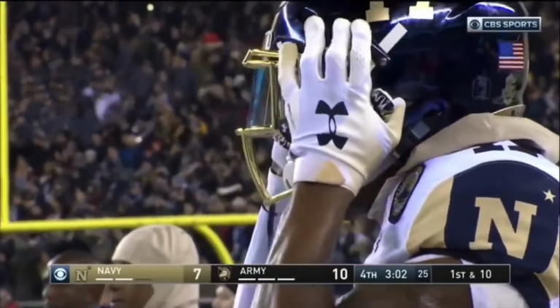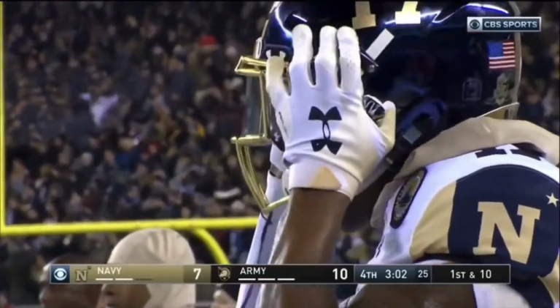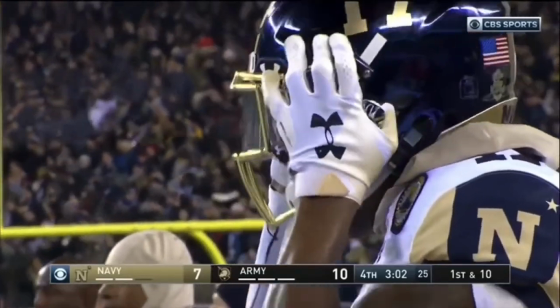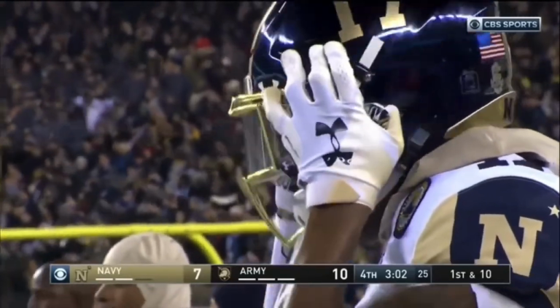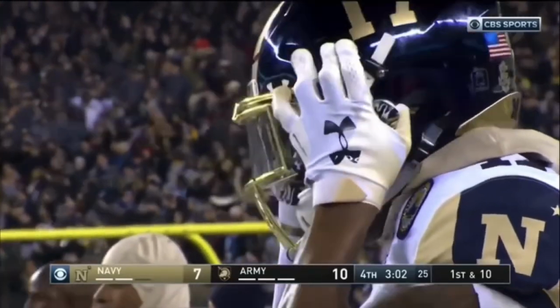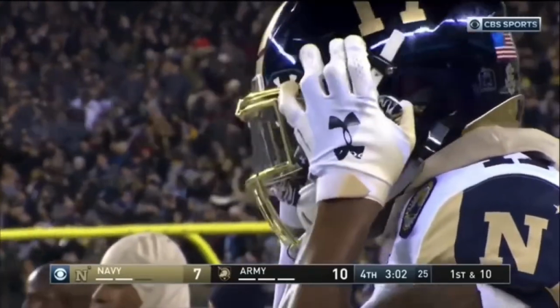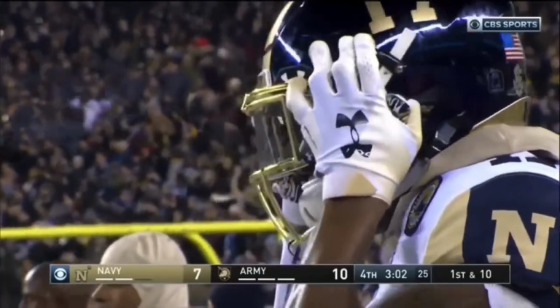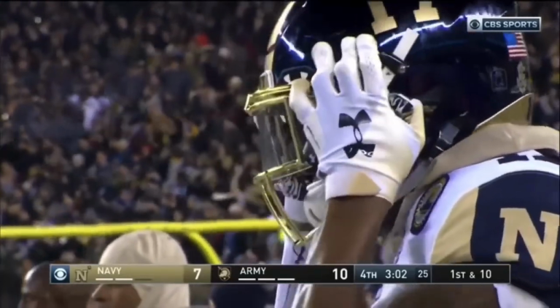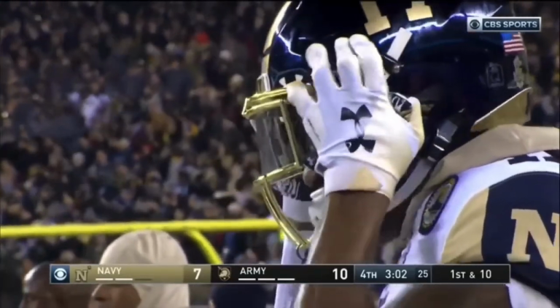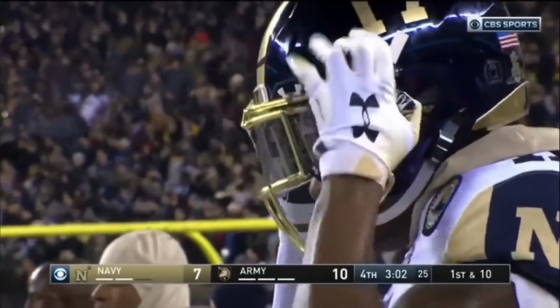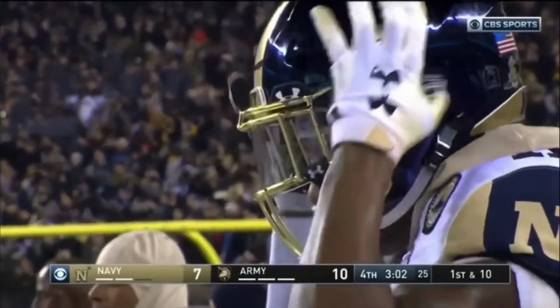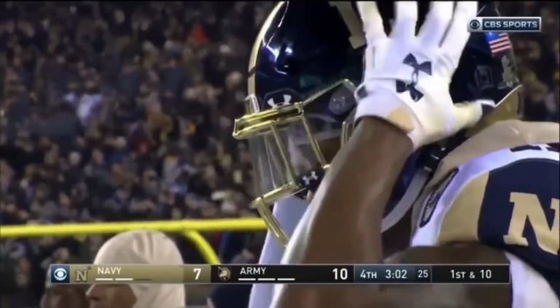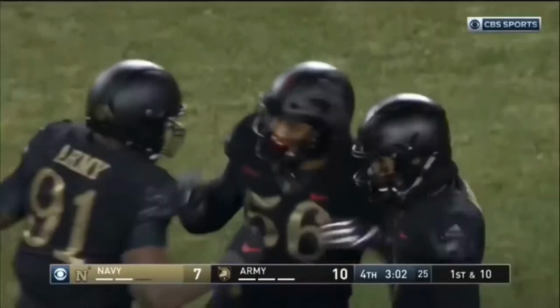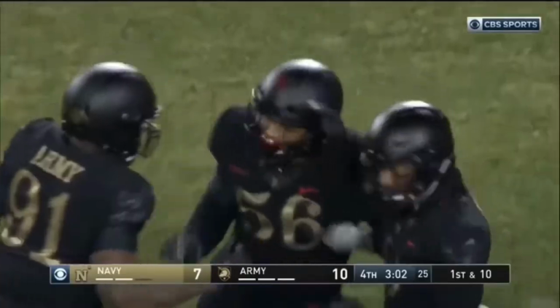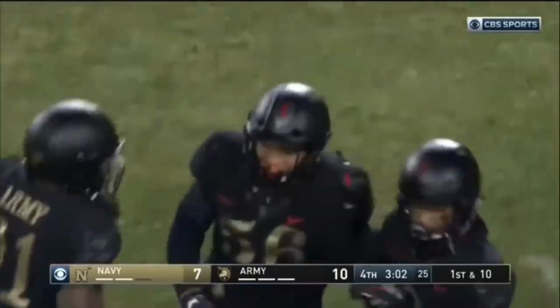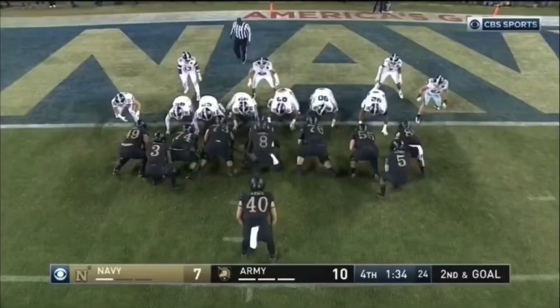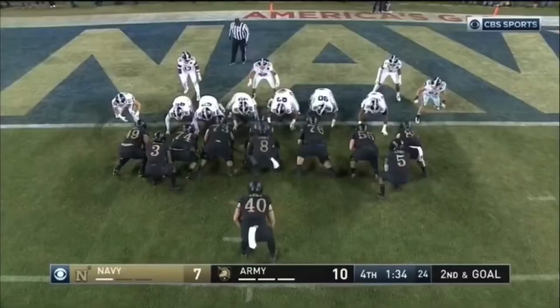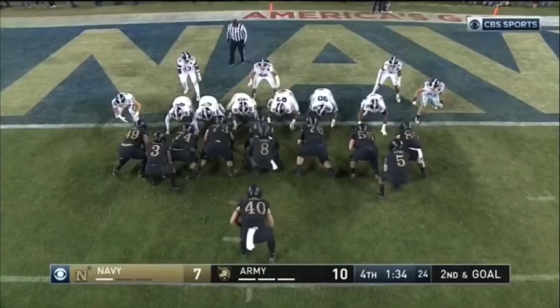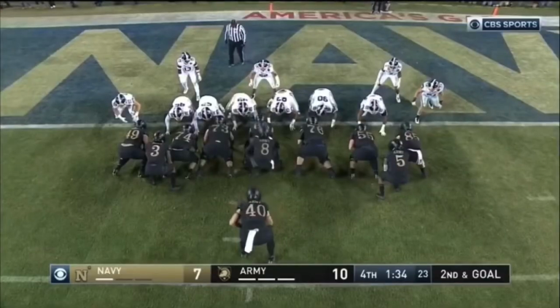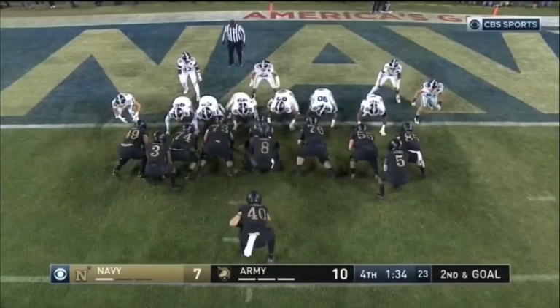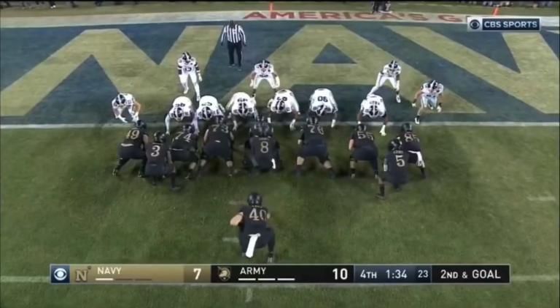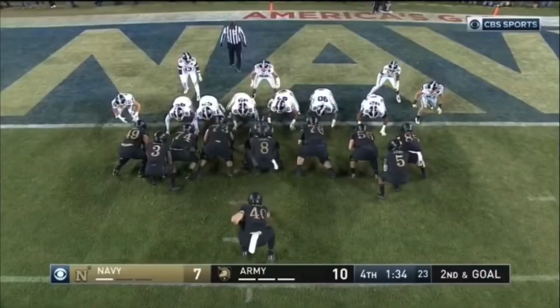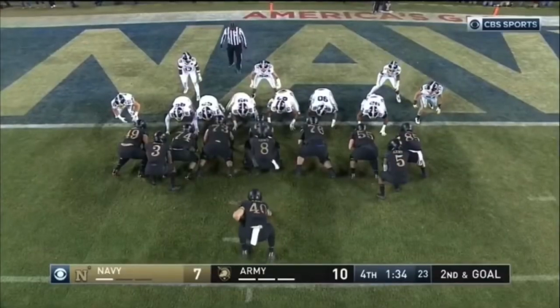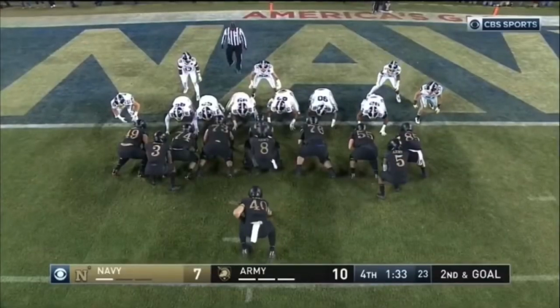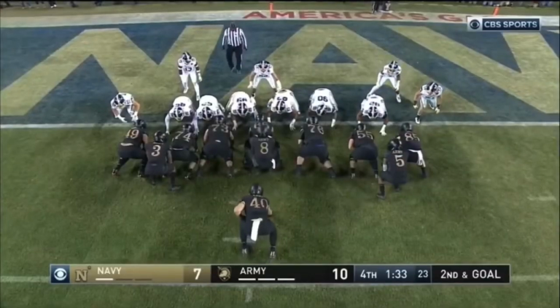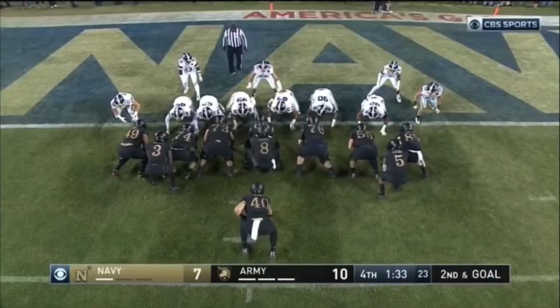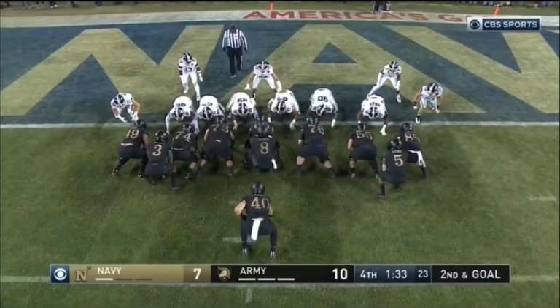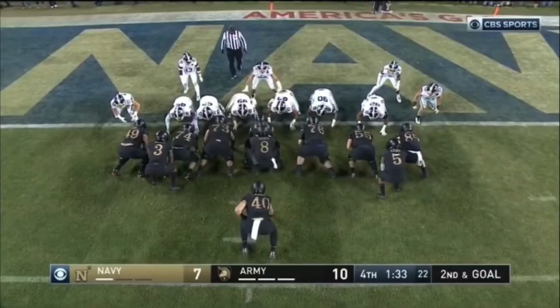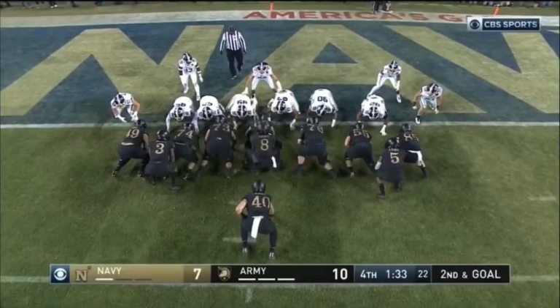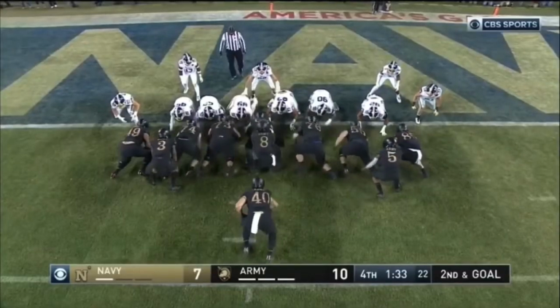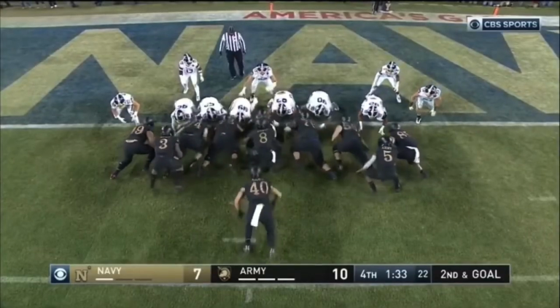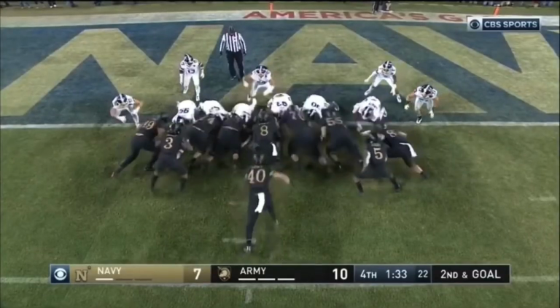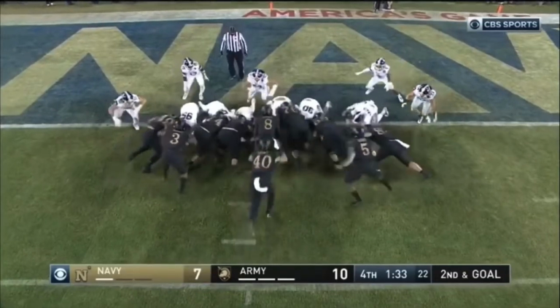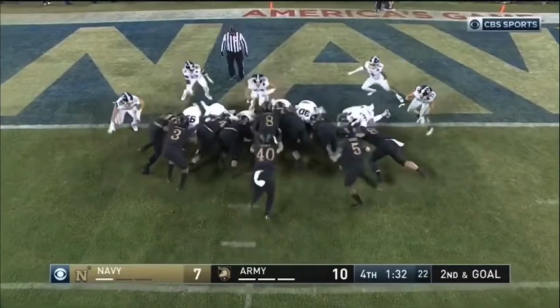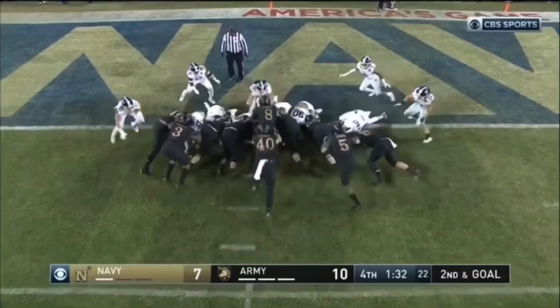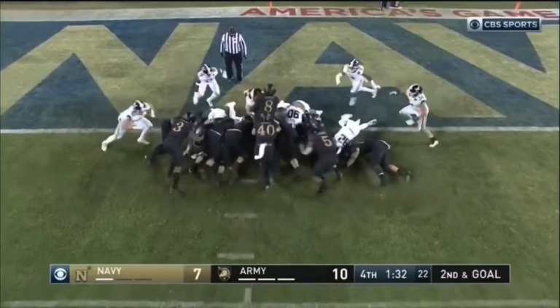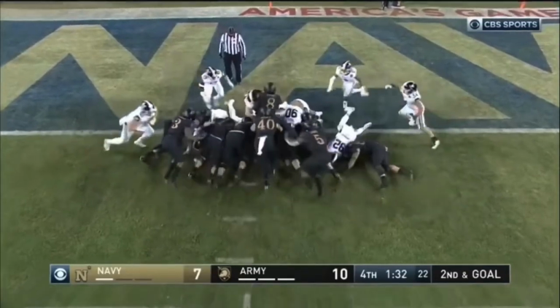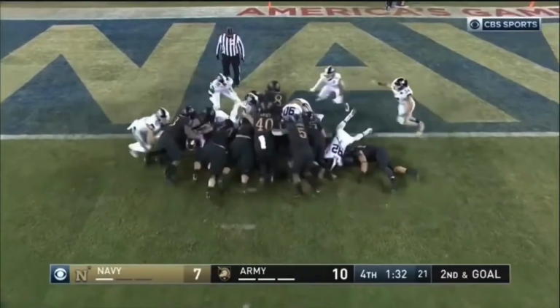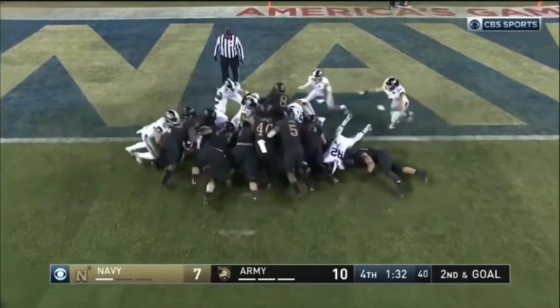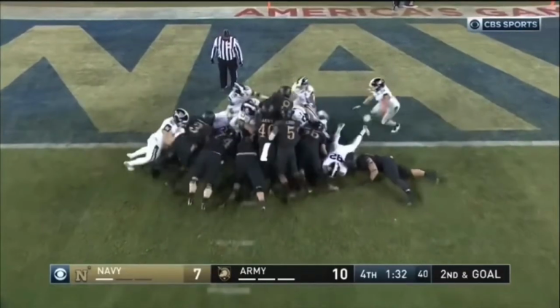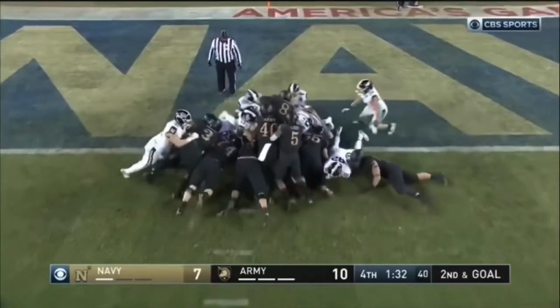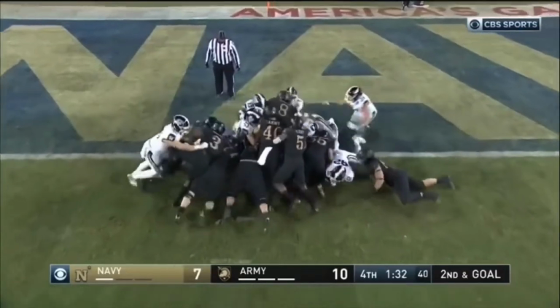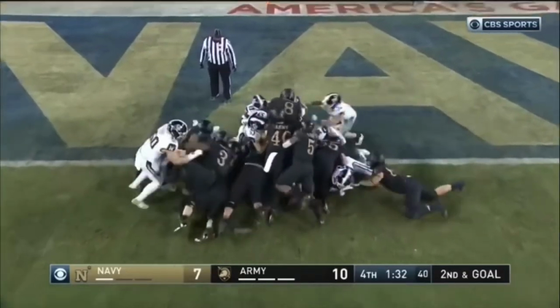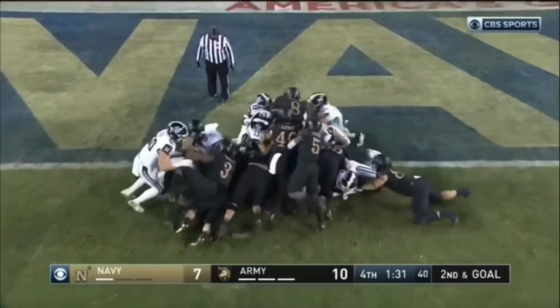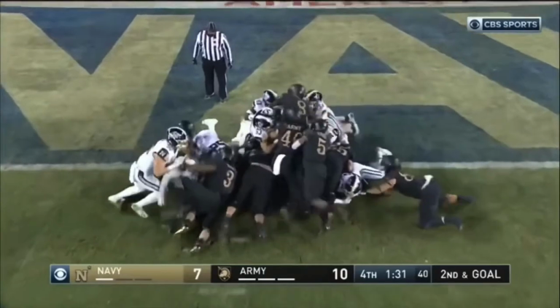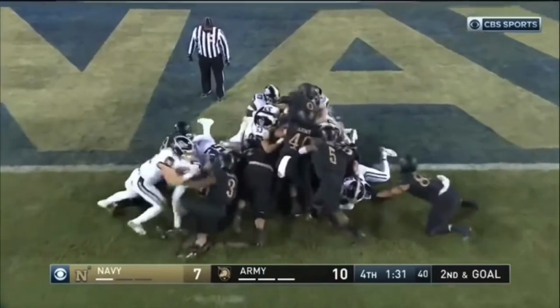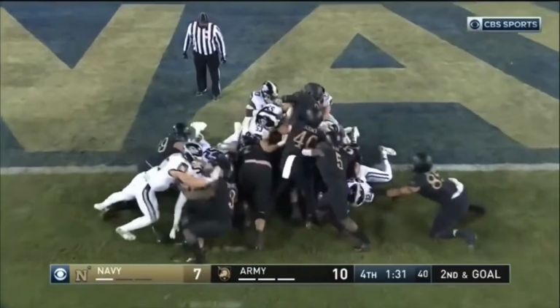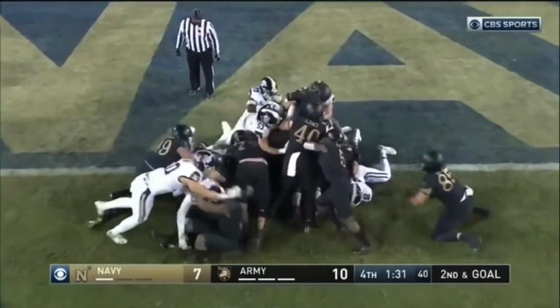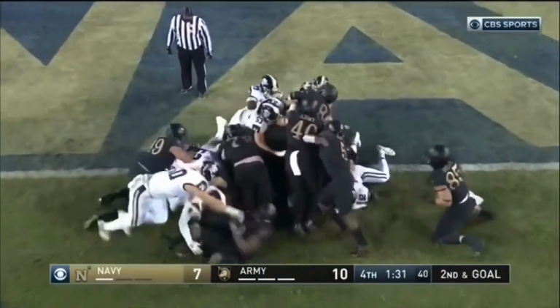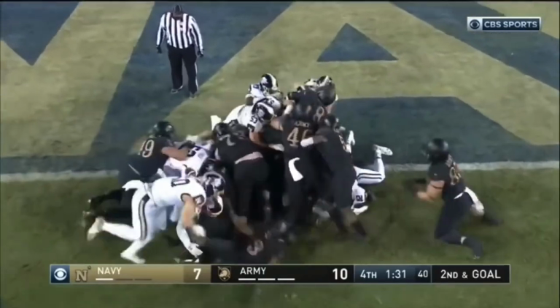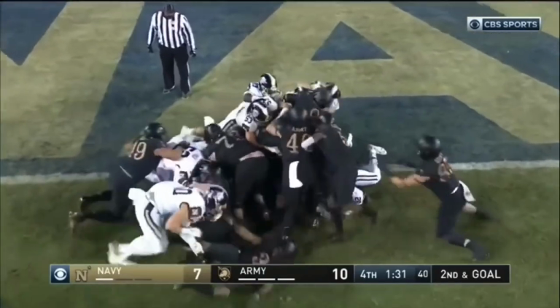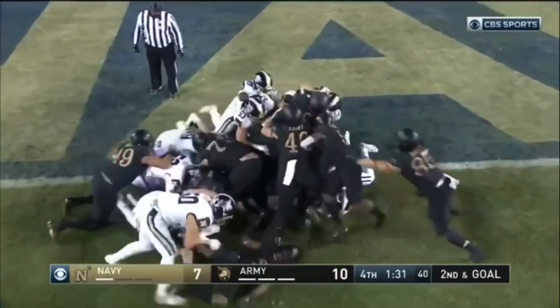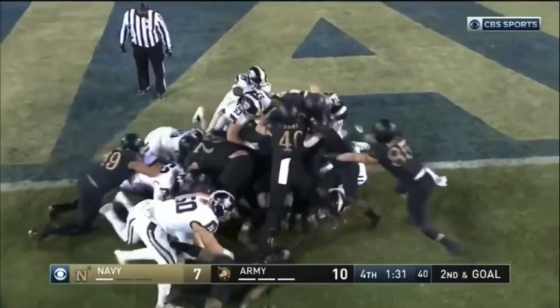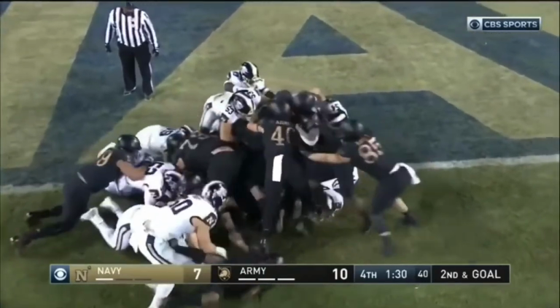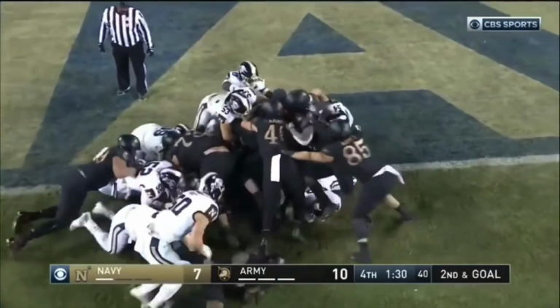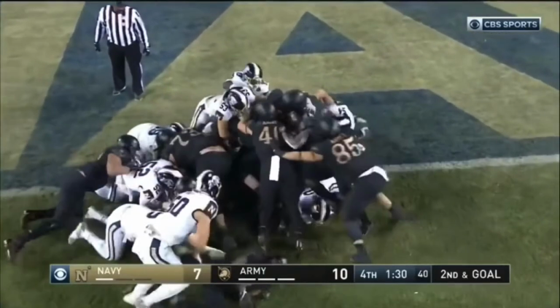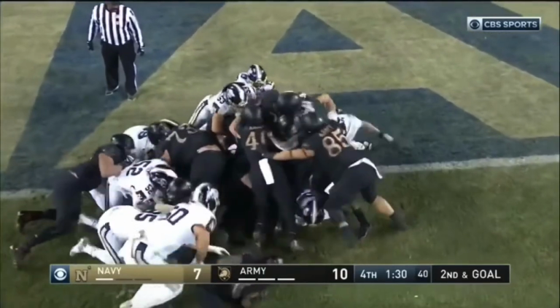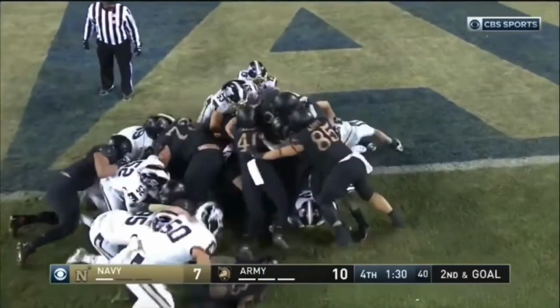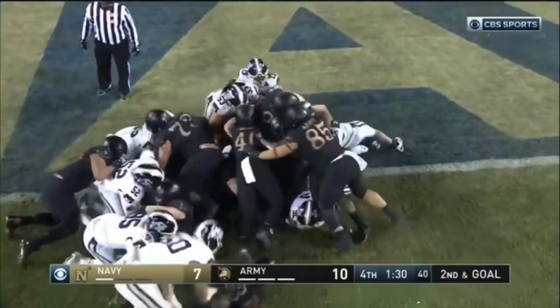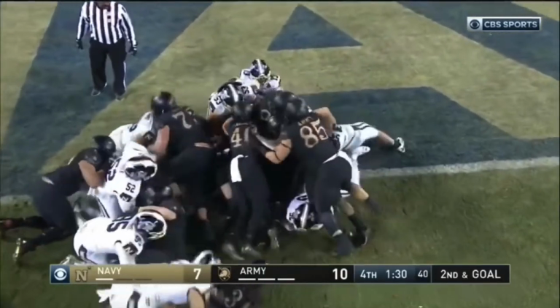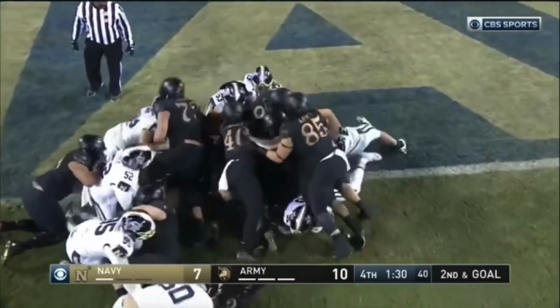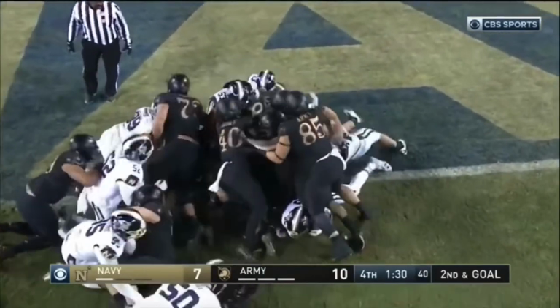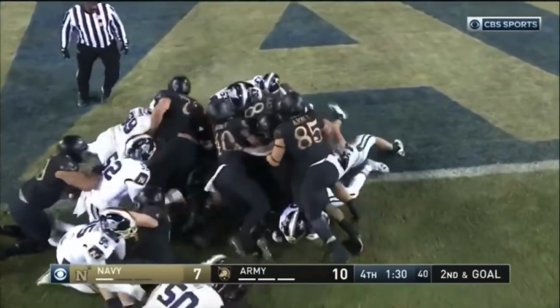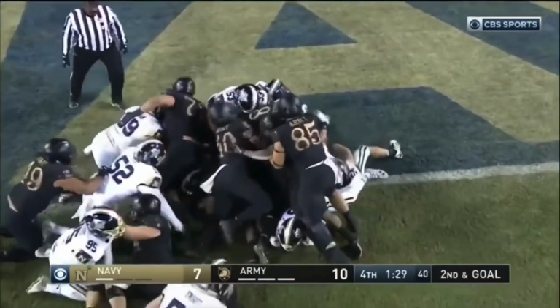Kenneth Brinson. Army's smart — they don't need to snap it that quick. Hopkins. Touchdown, Army.